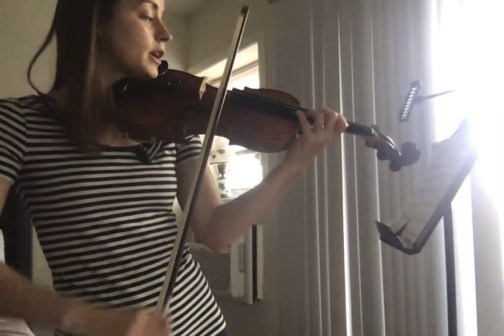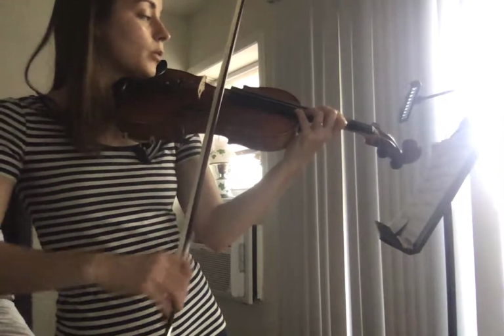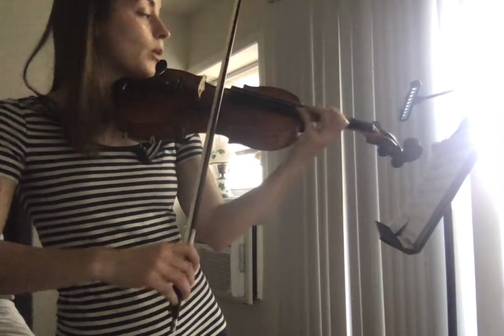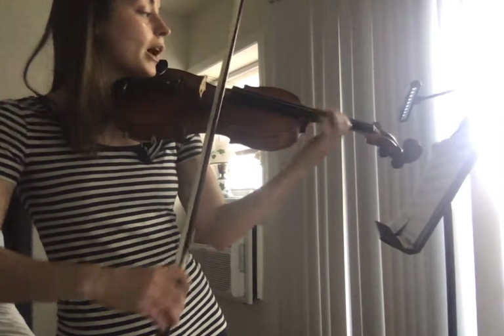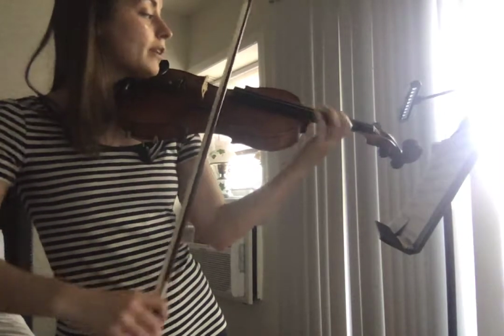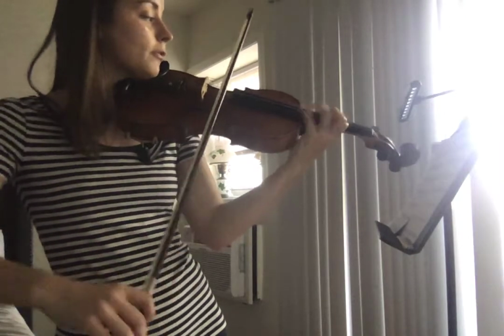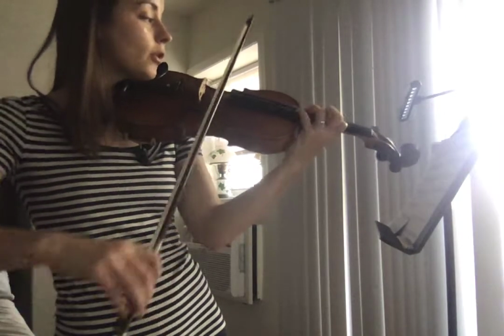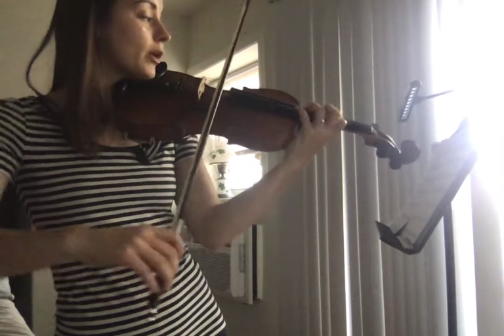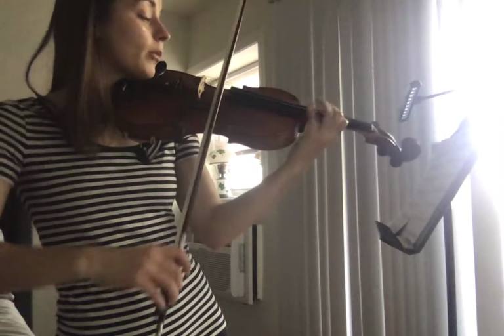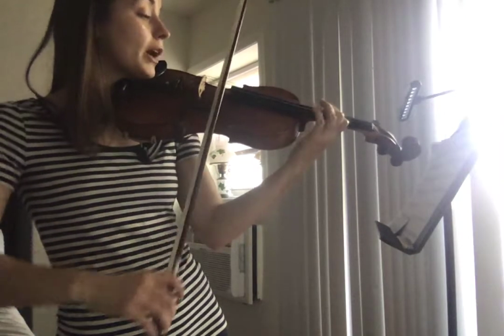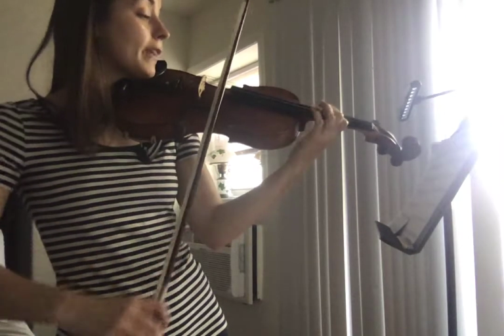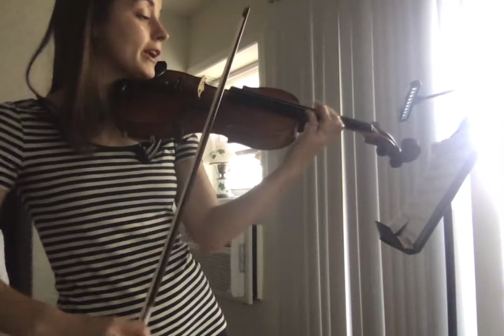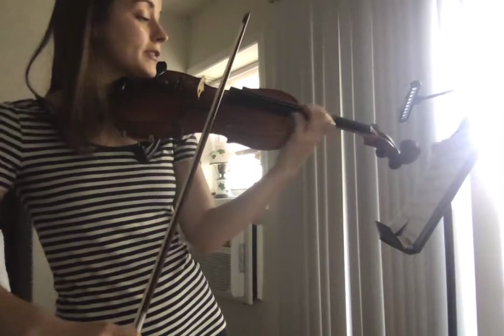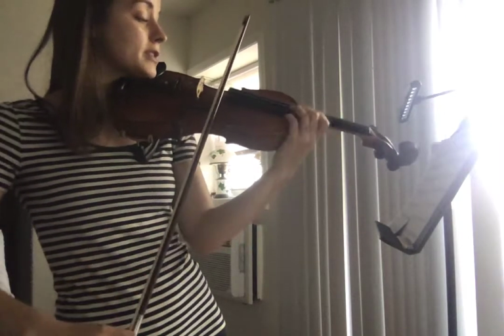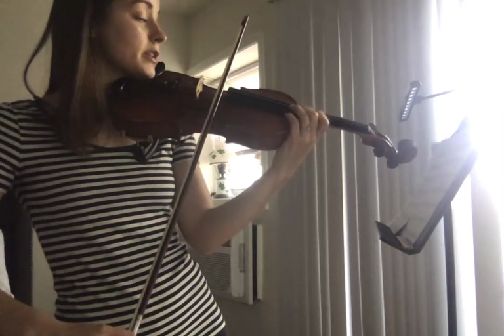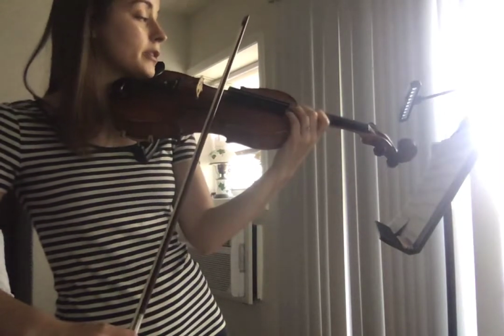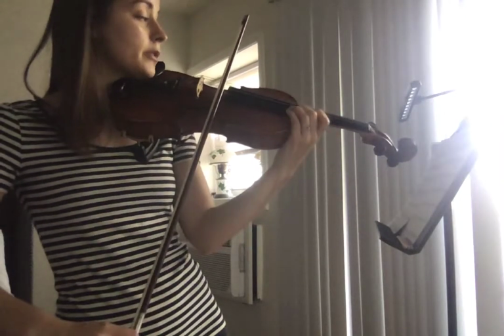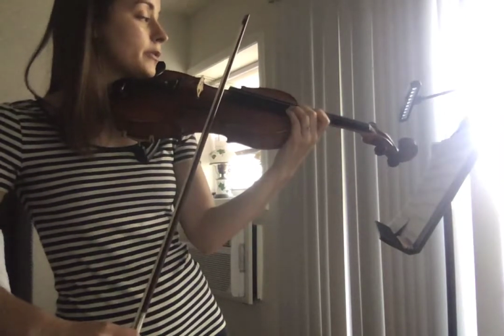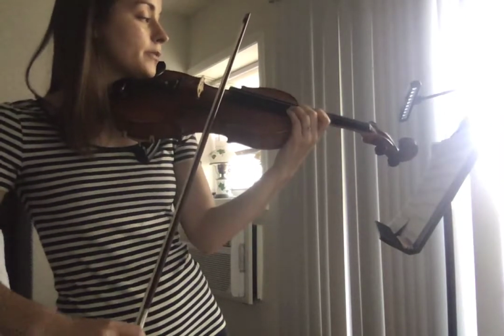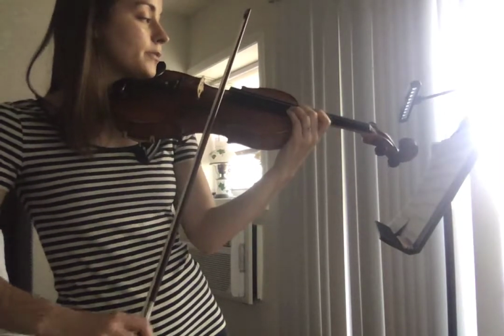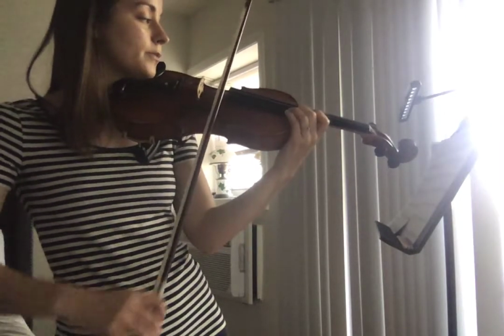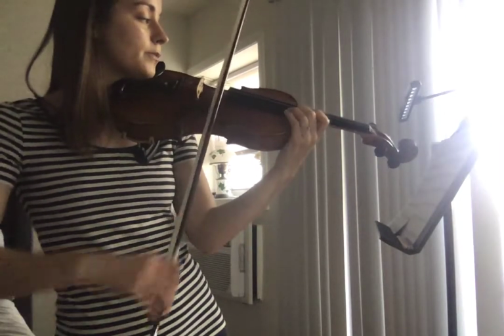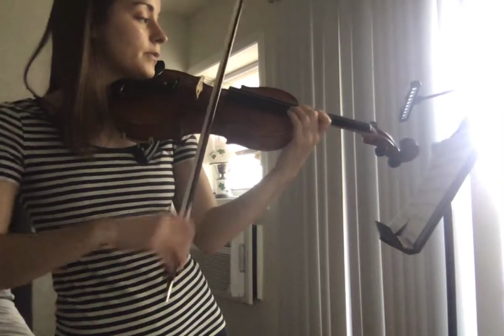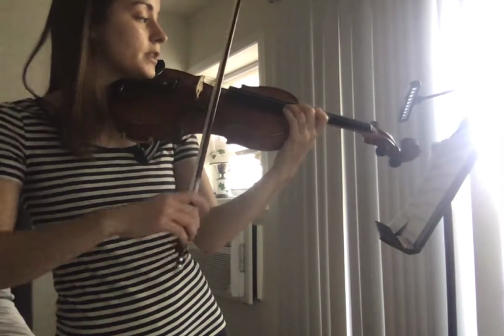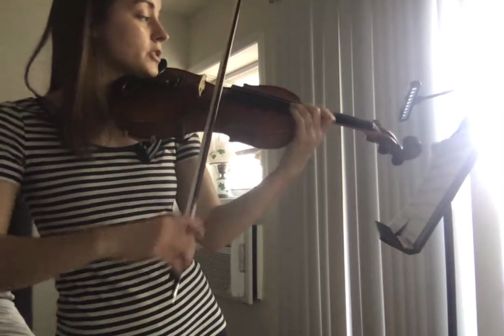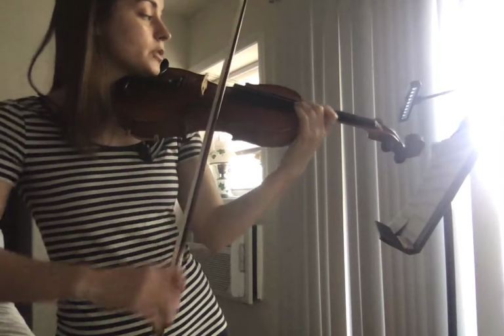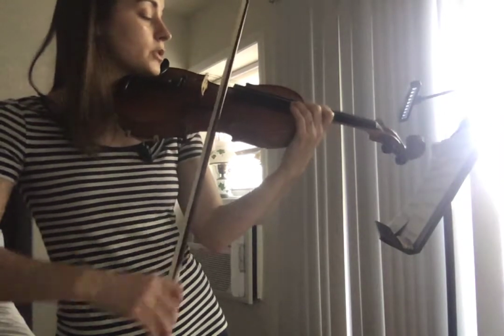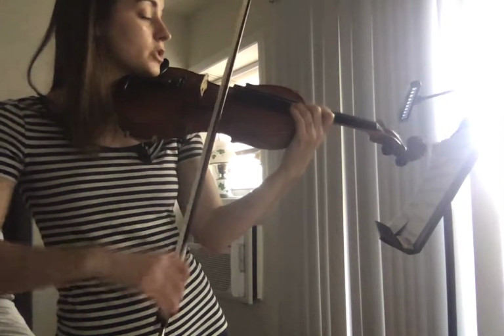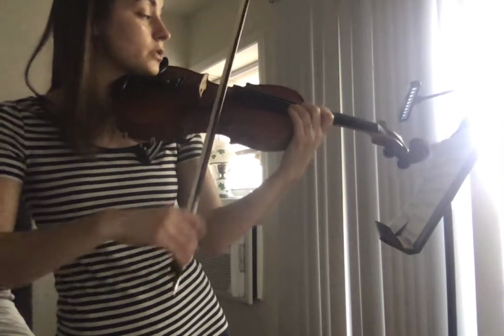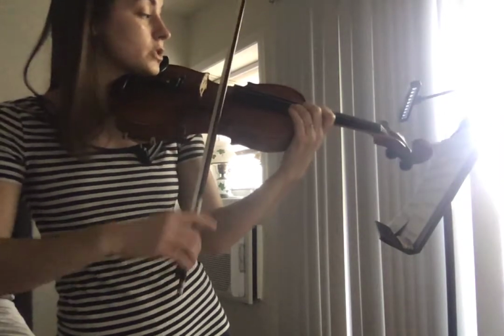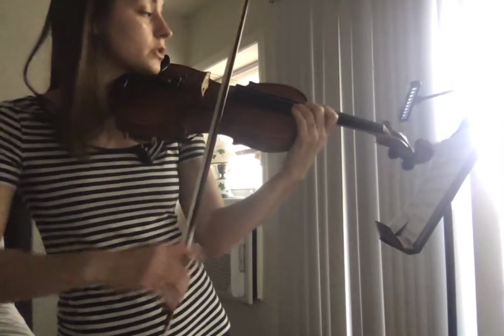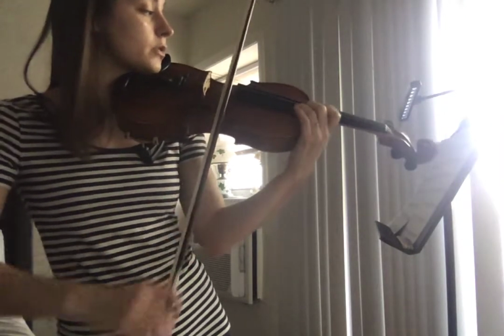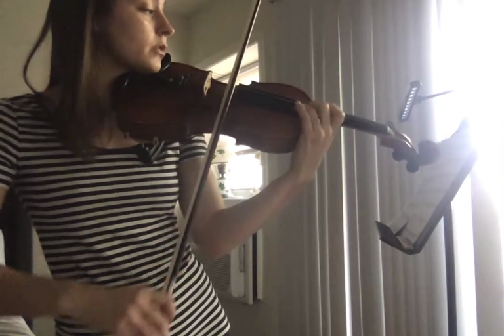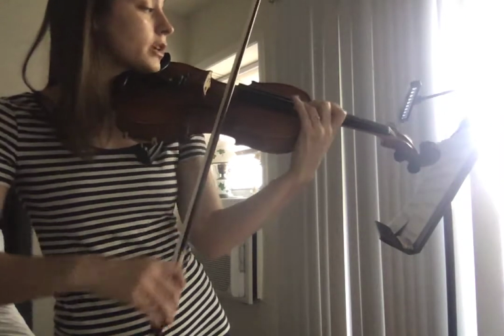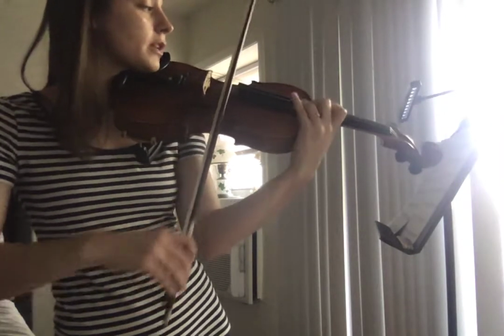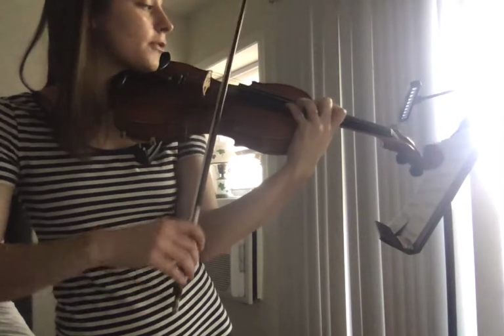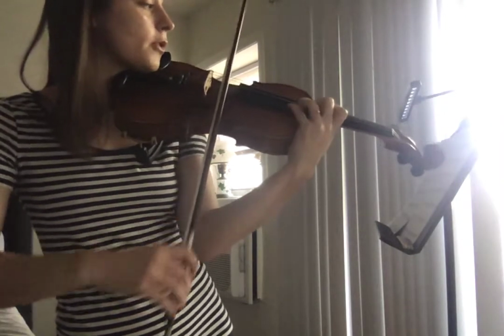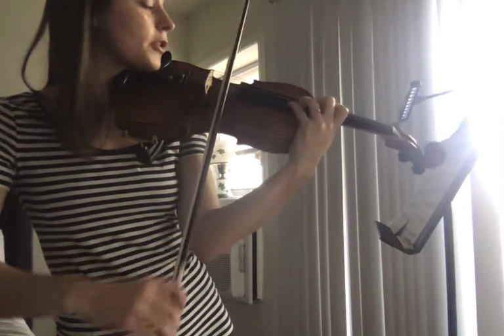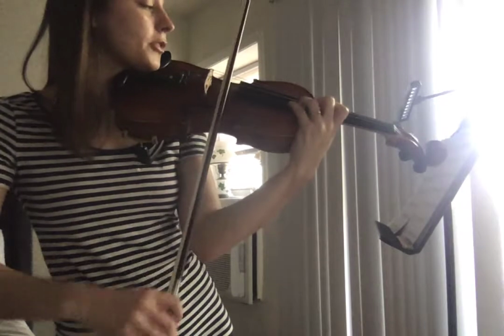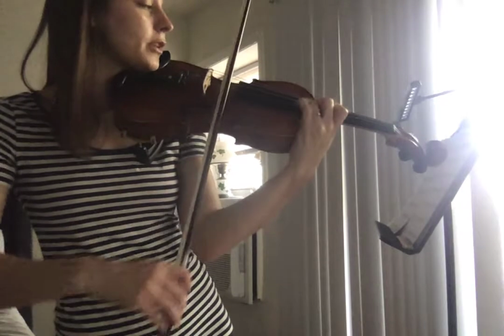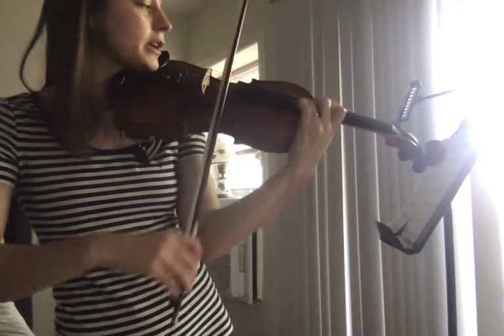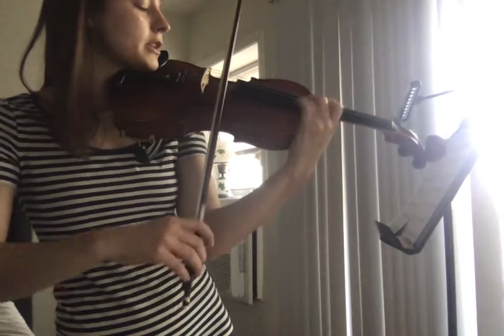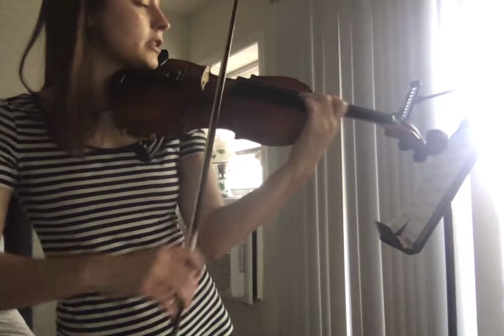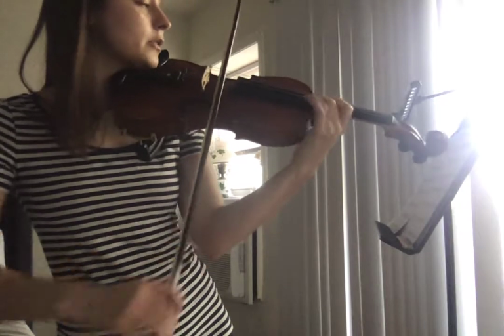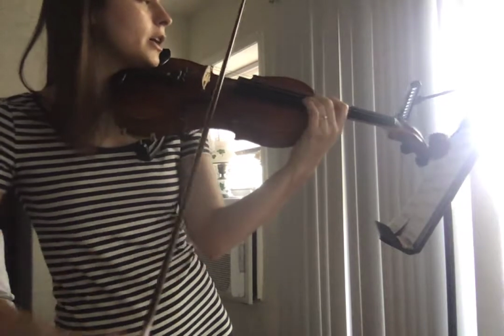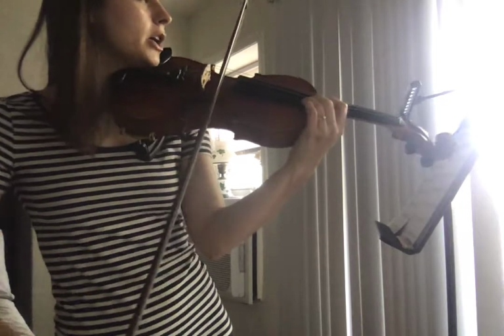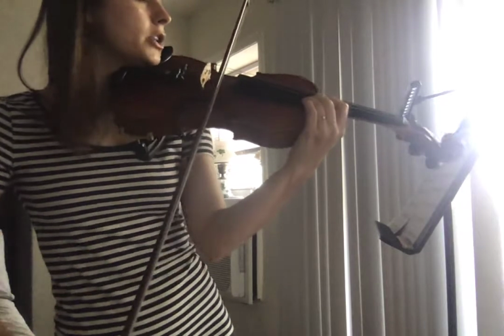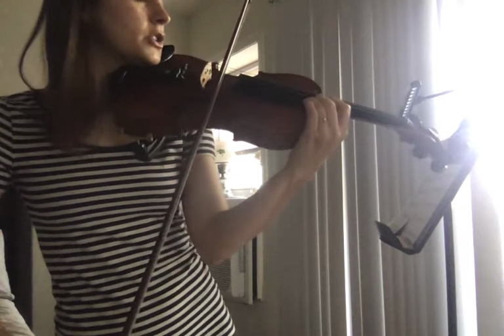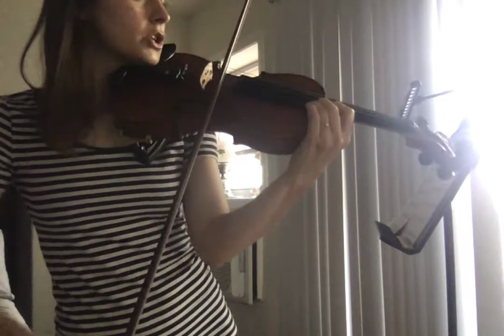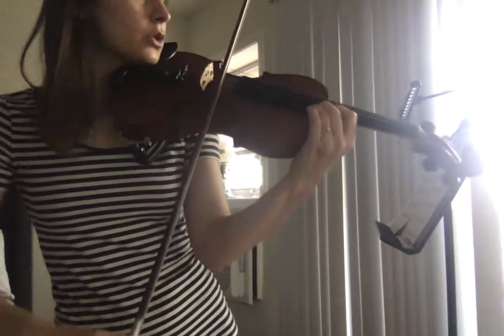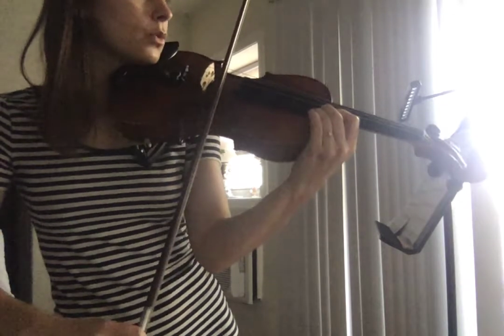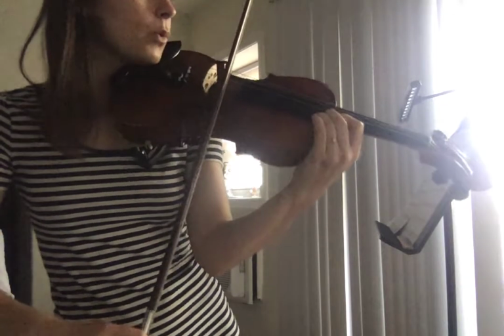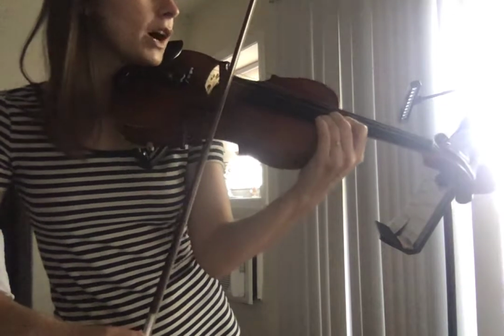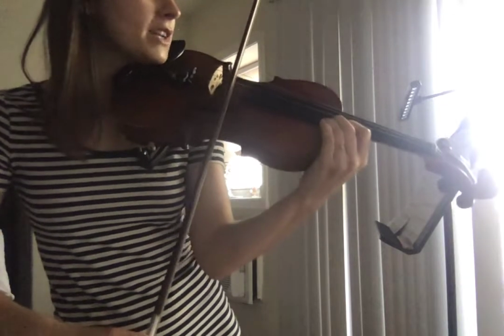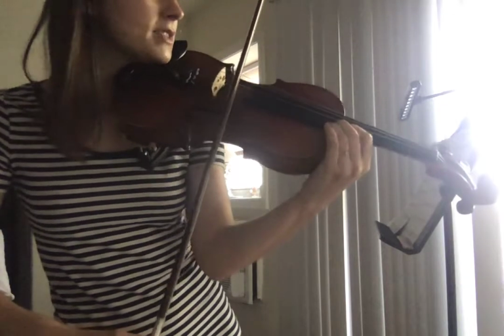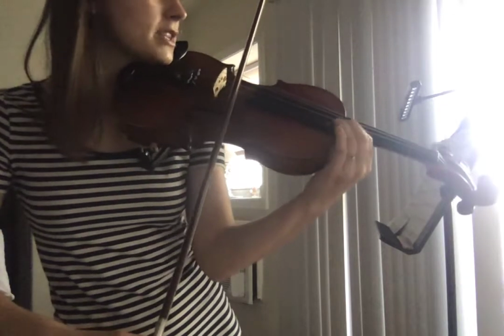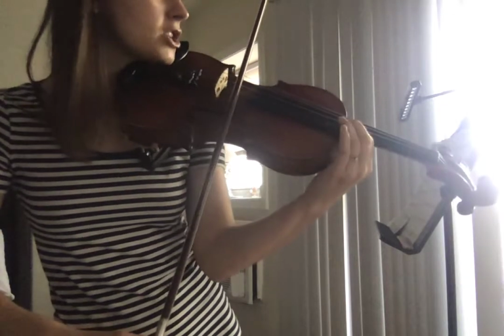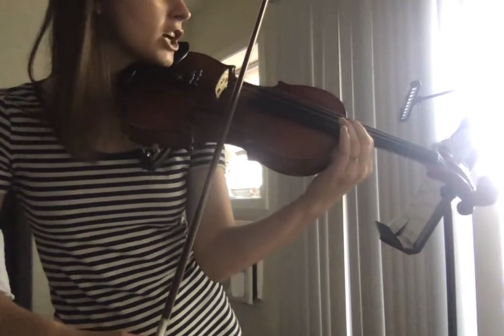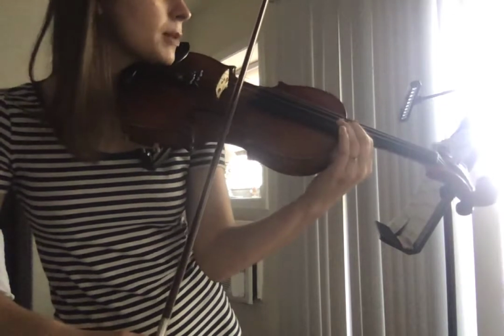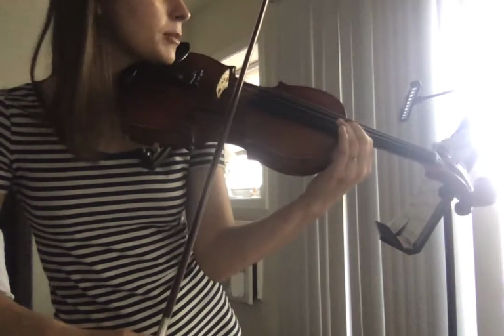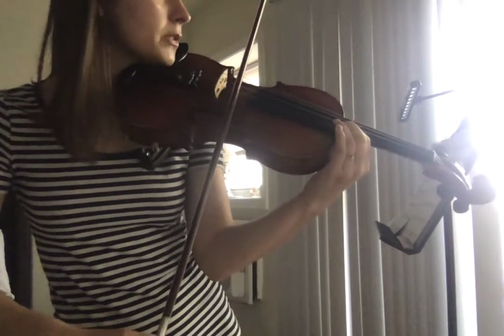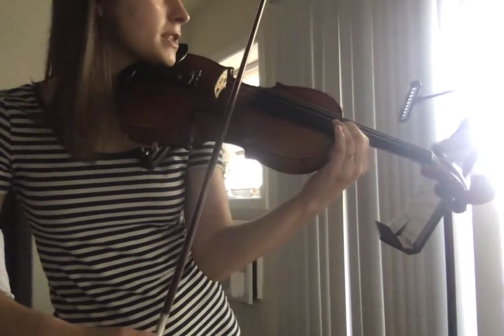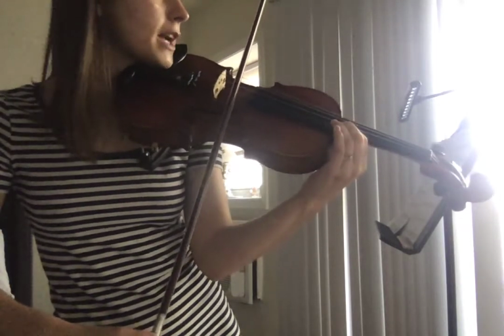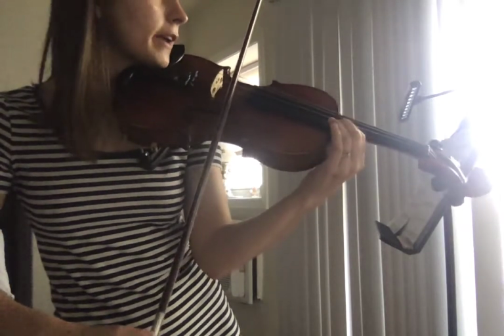One, four, one, and two. Two, two, two, three, four, three, two, two, one. C sharp, close together.